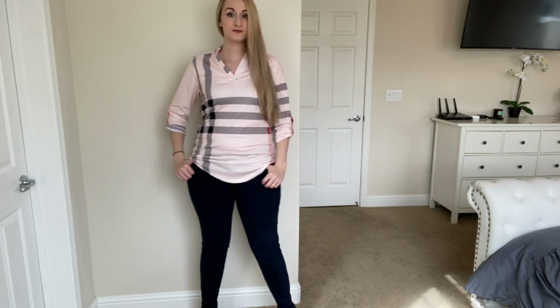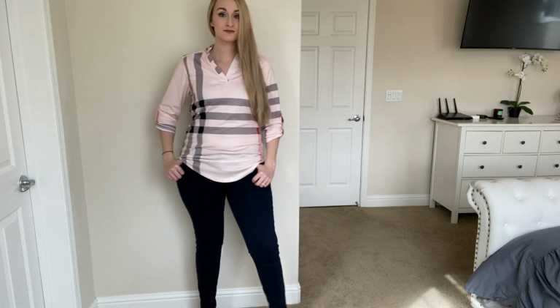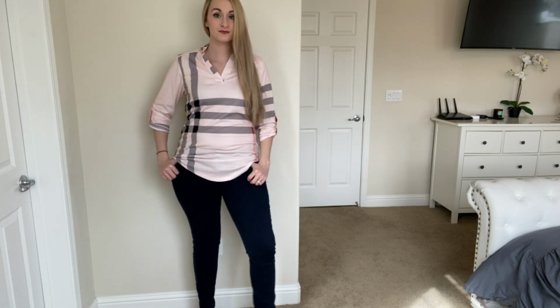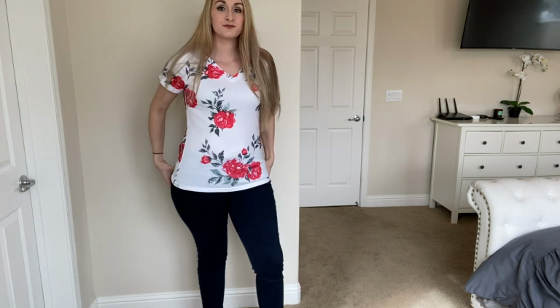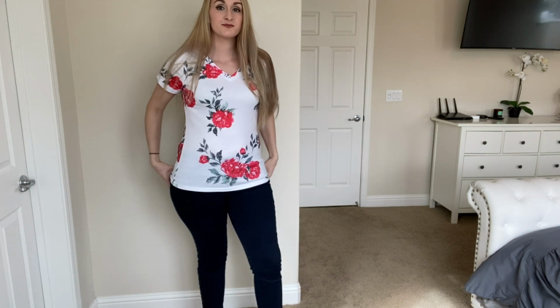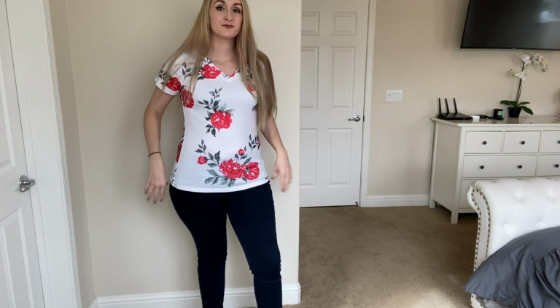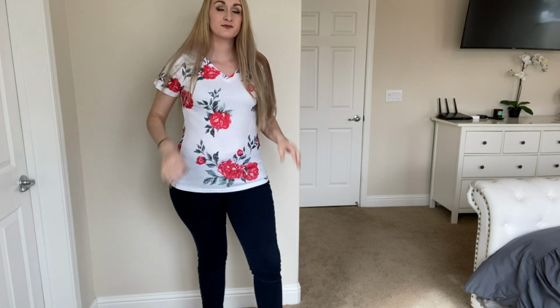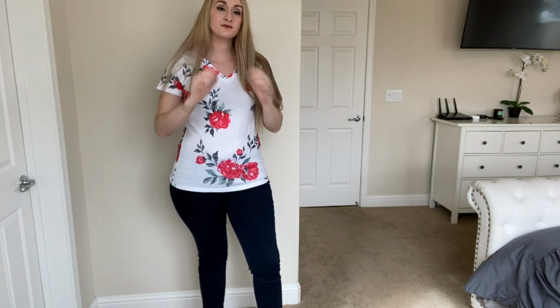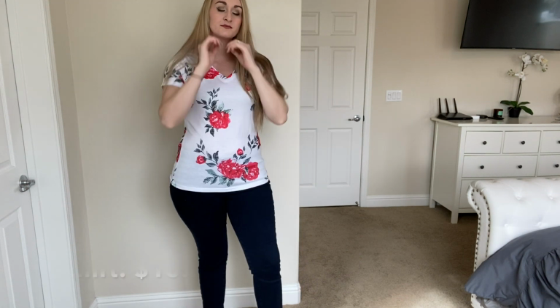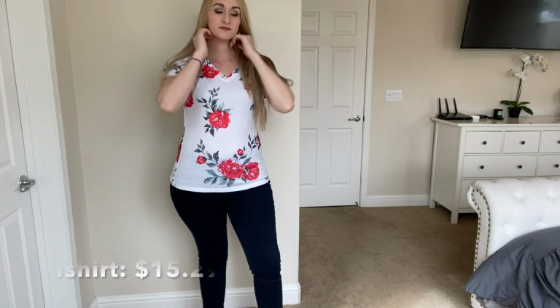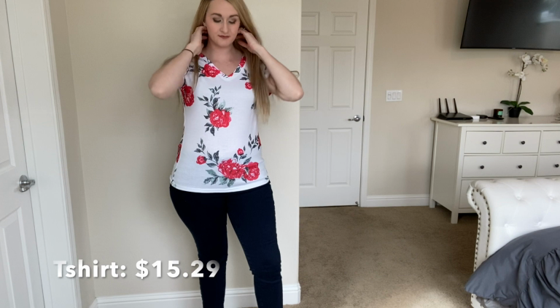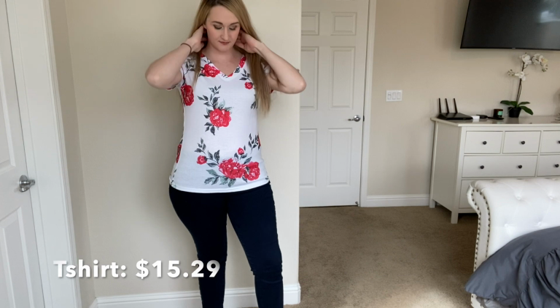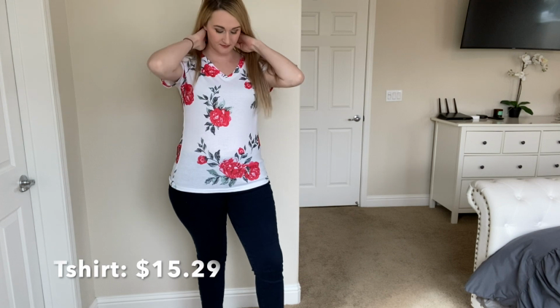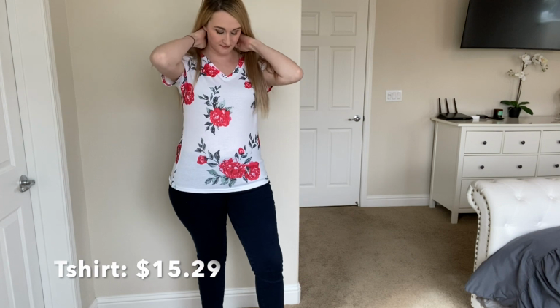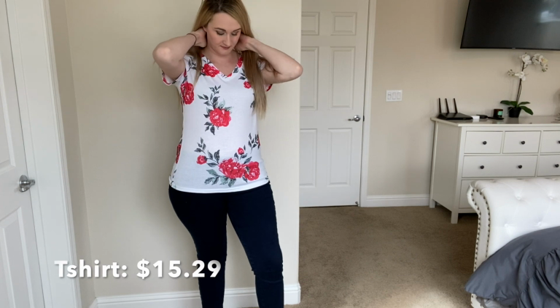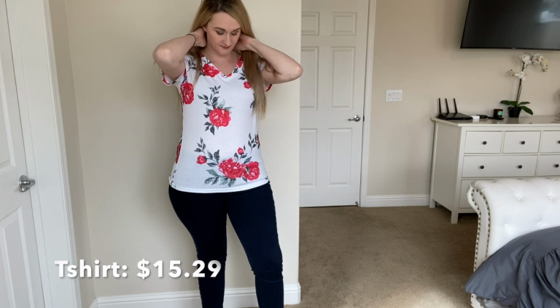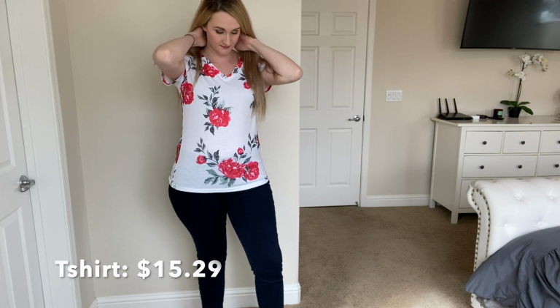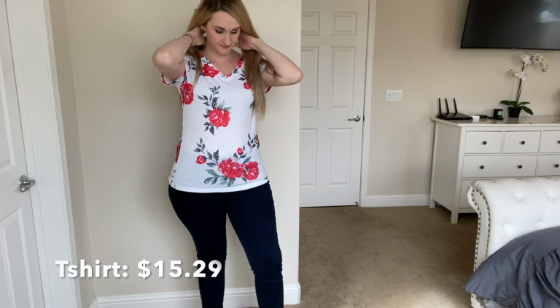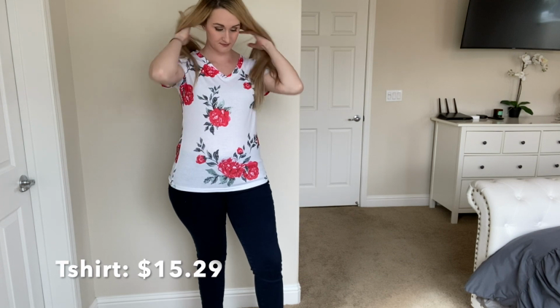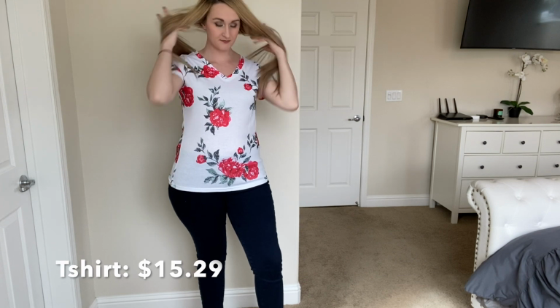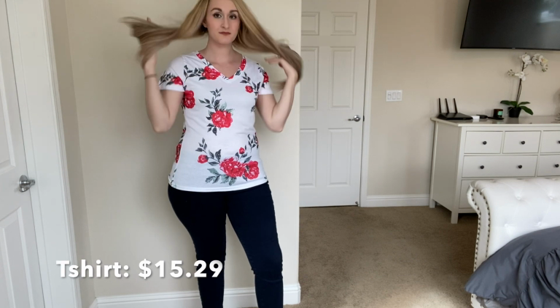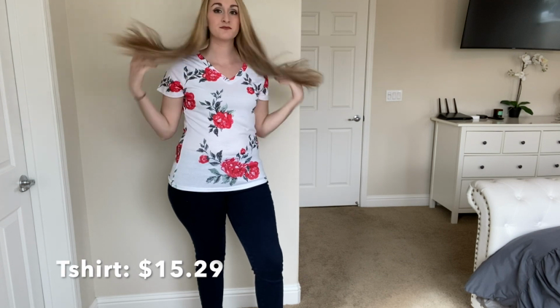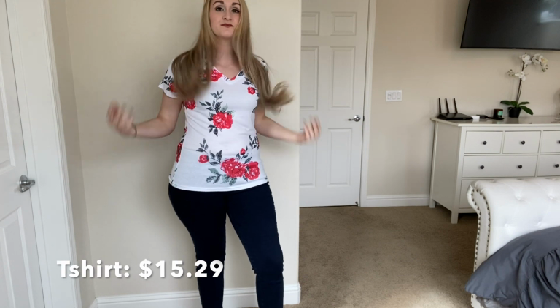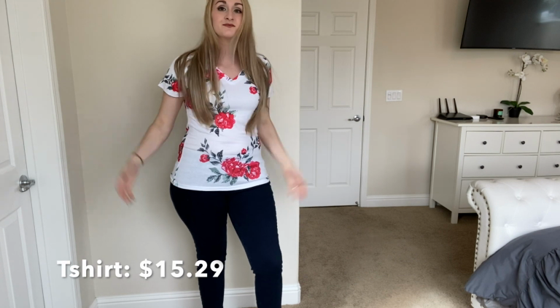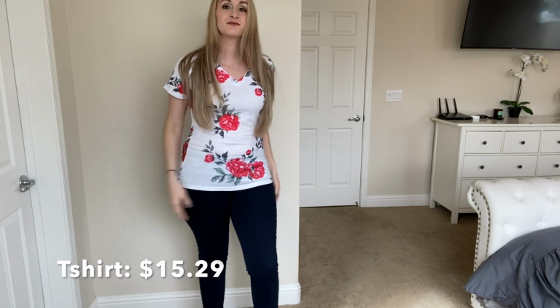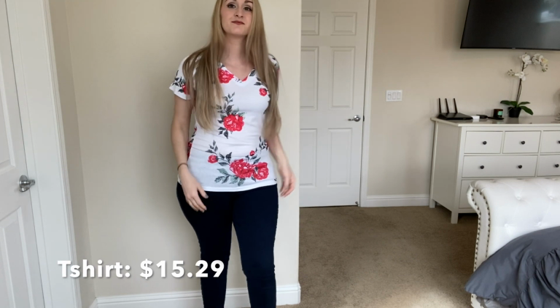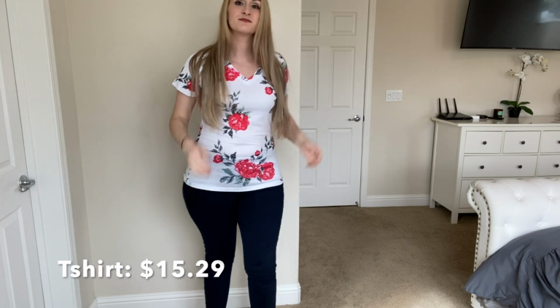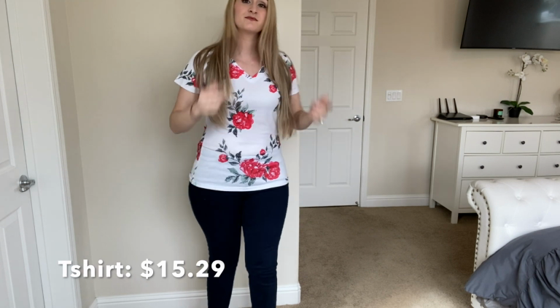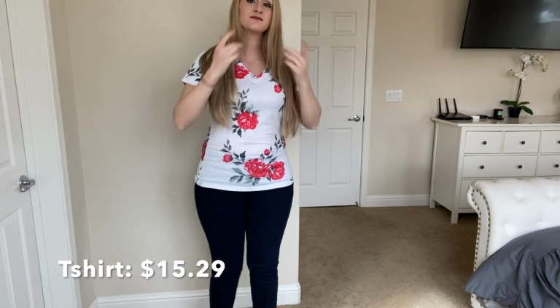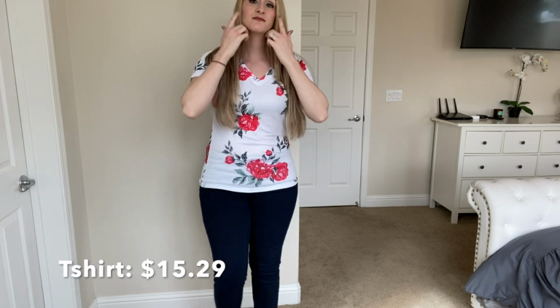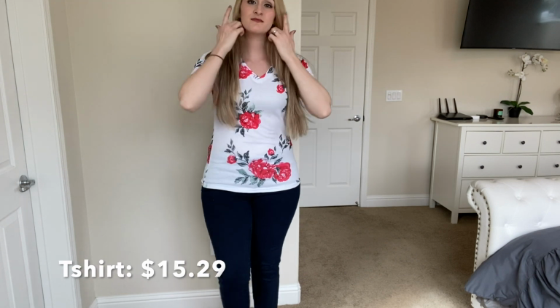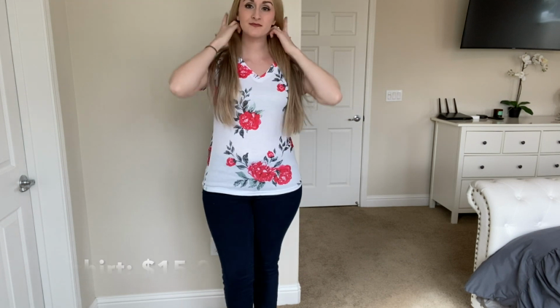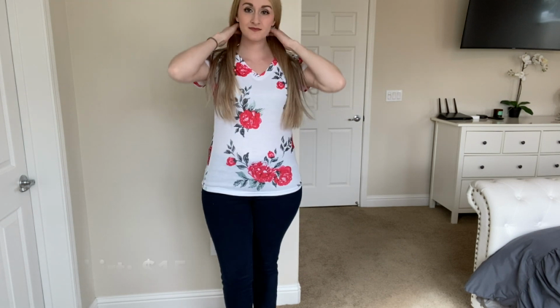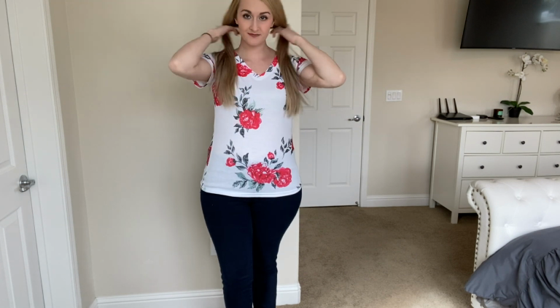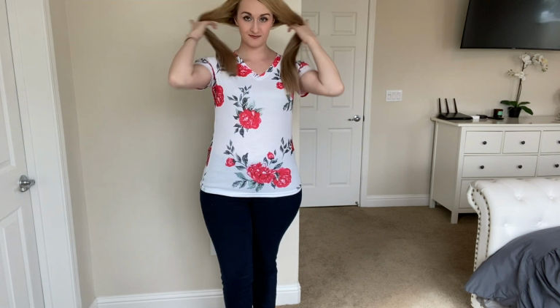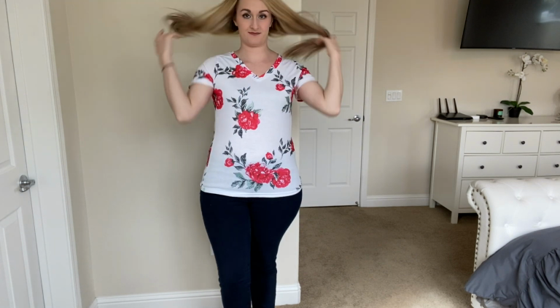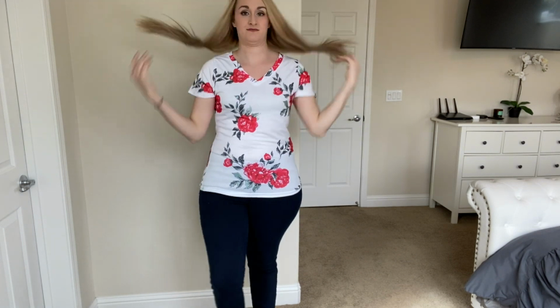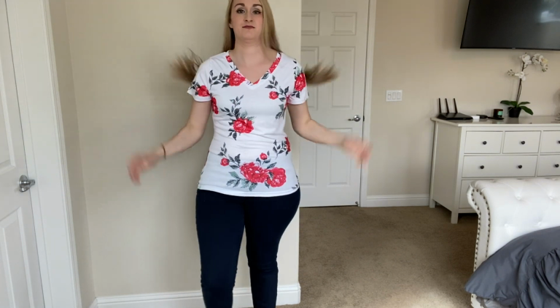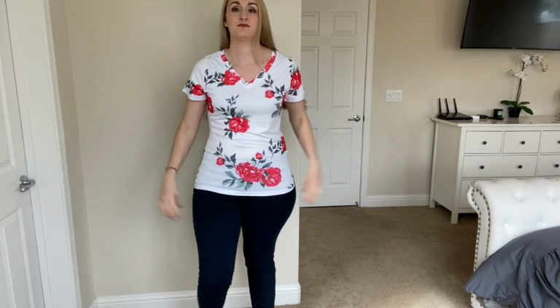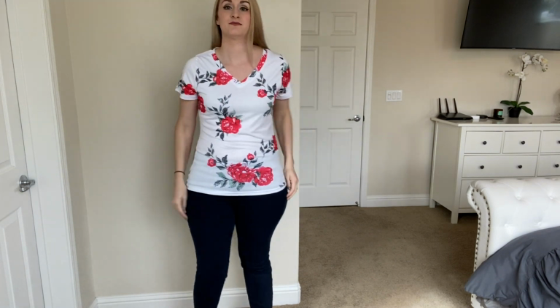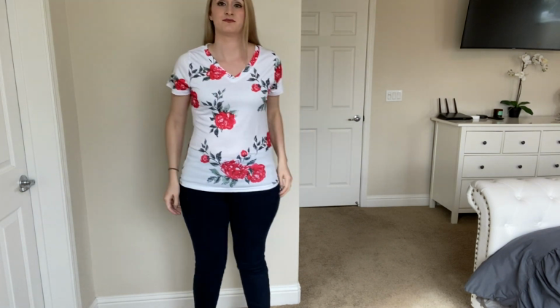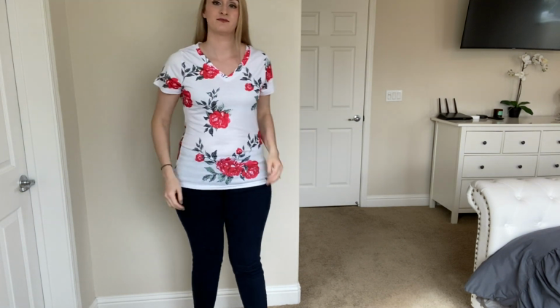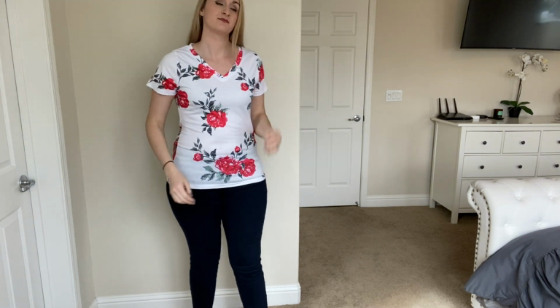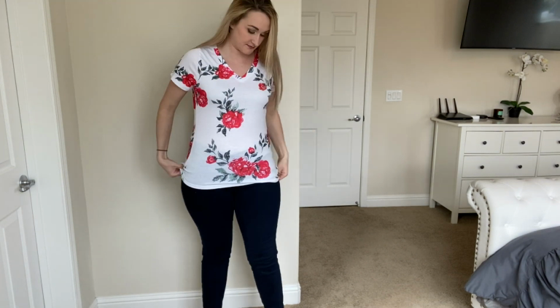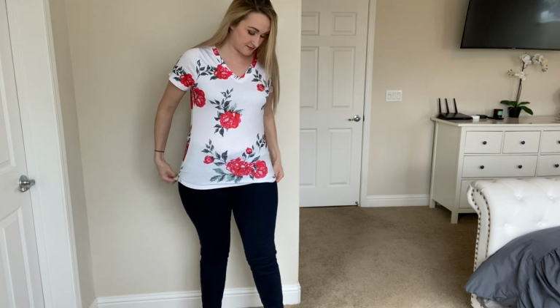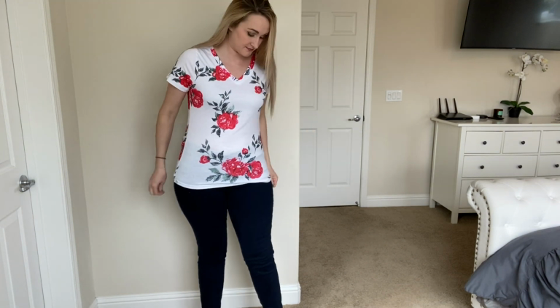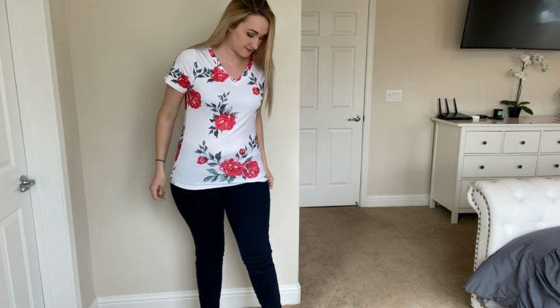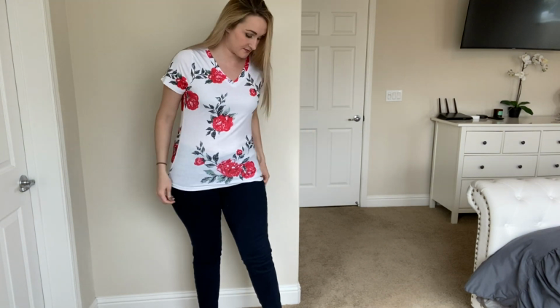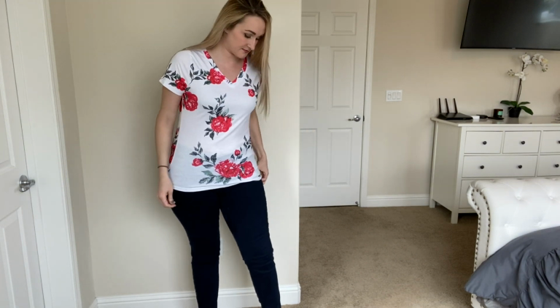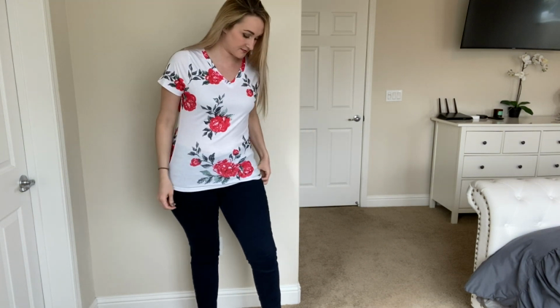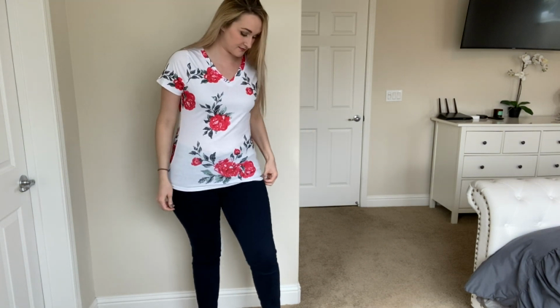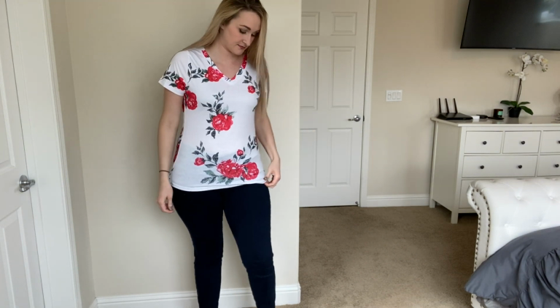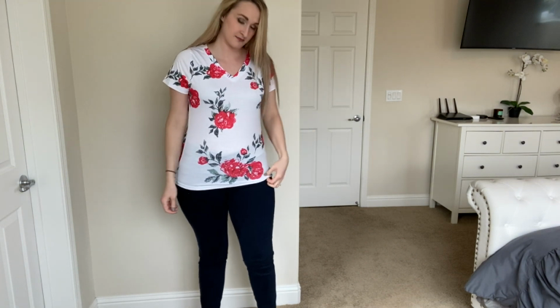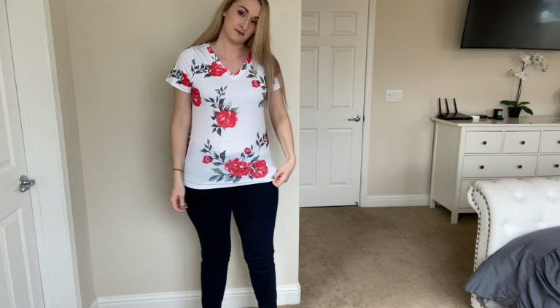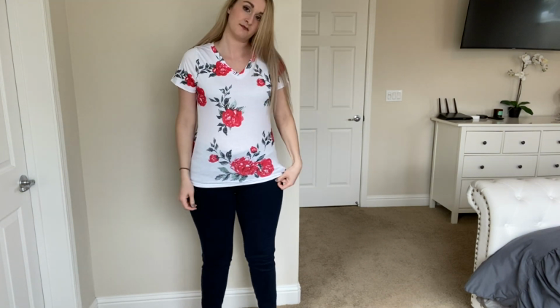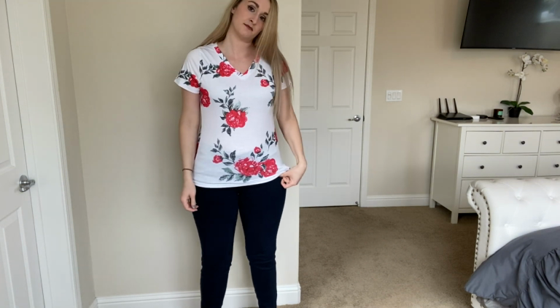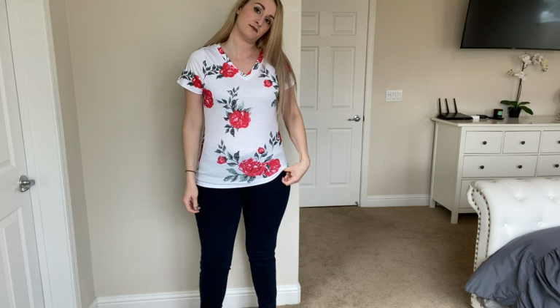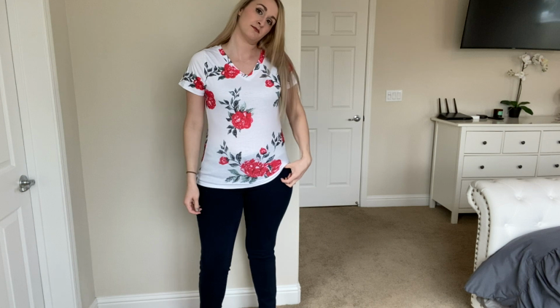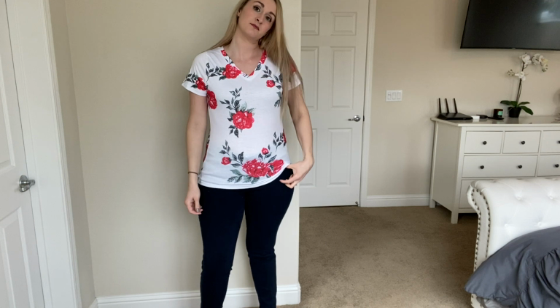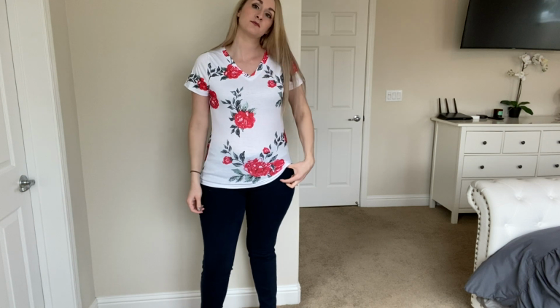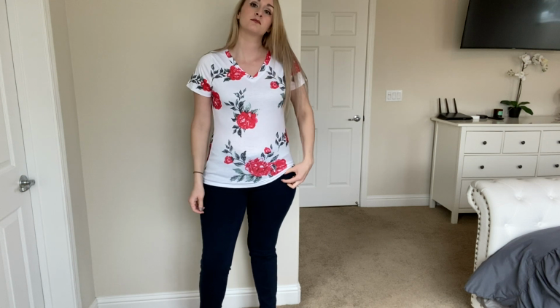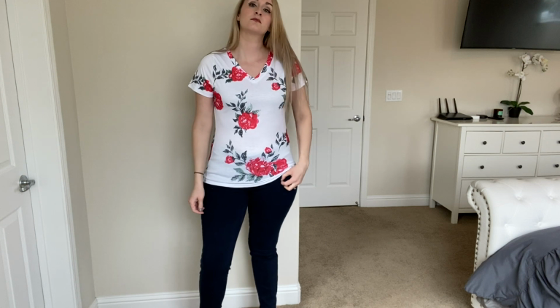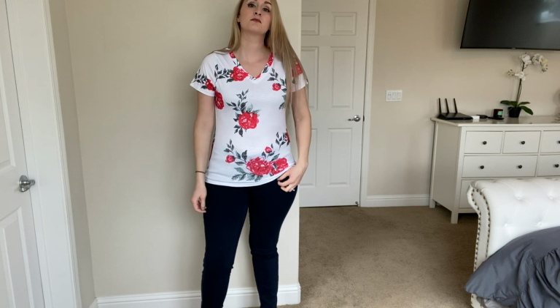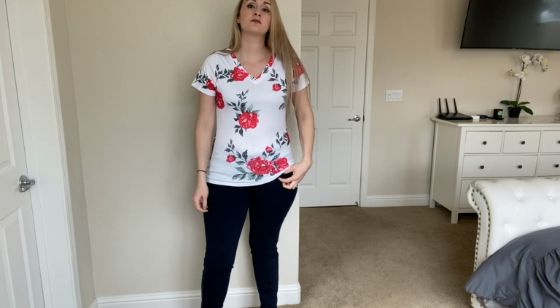I think I need this t-shirt in every single color. It's such great quality and I love the fun little floral pattern — perfect for spring.